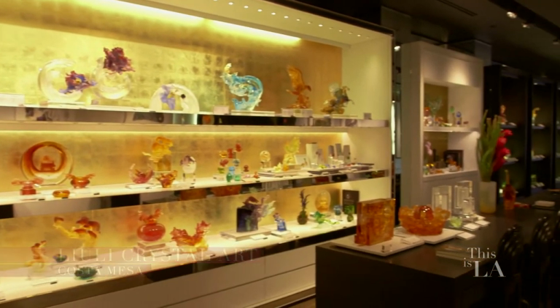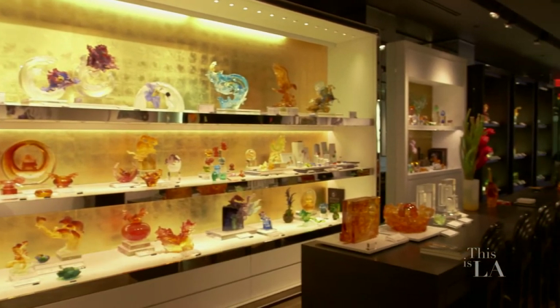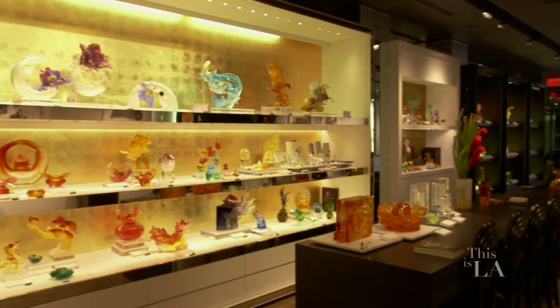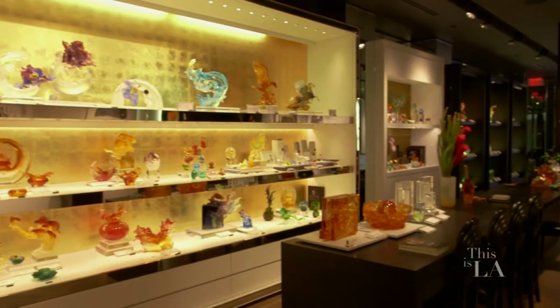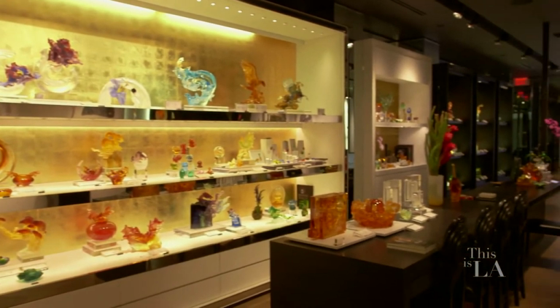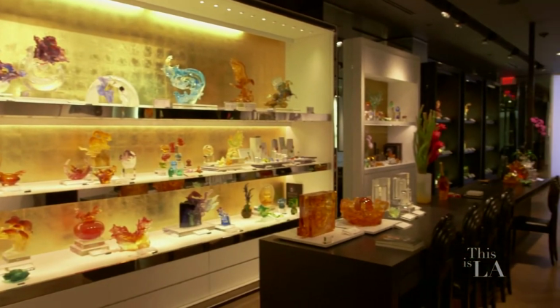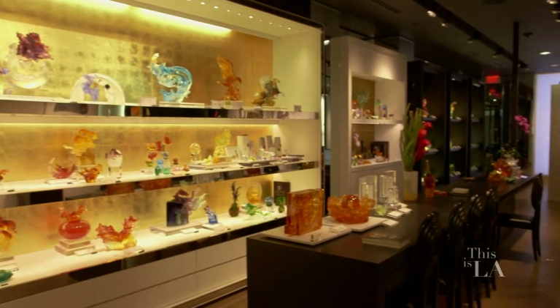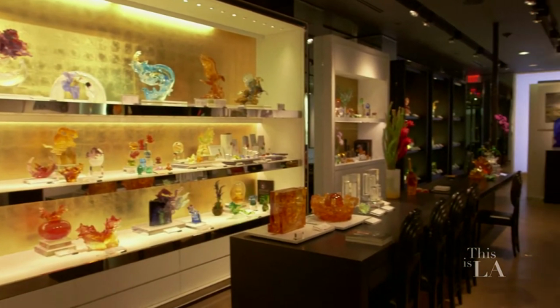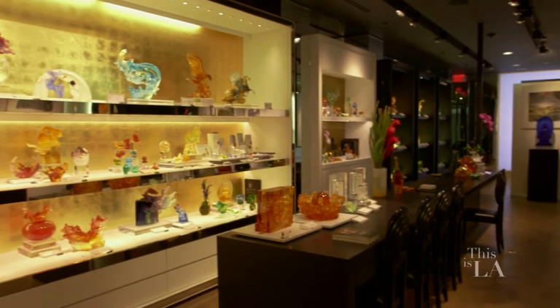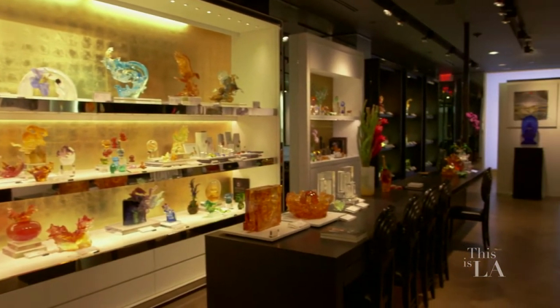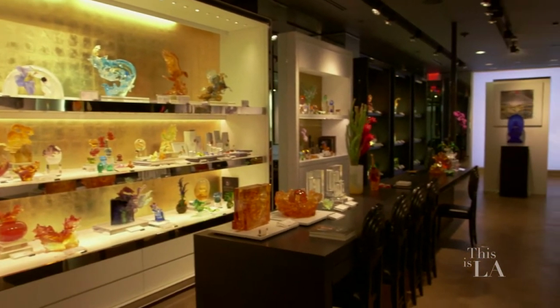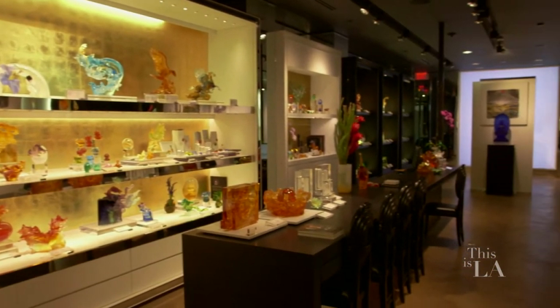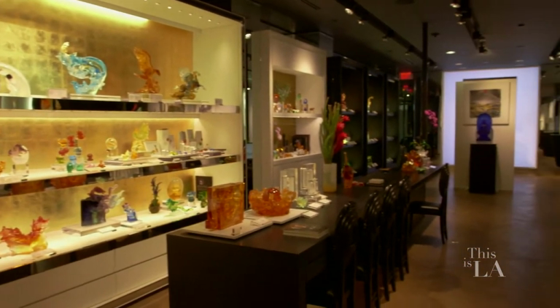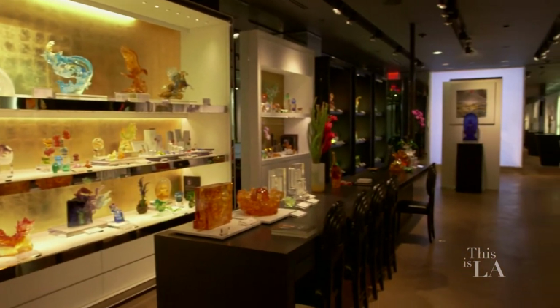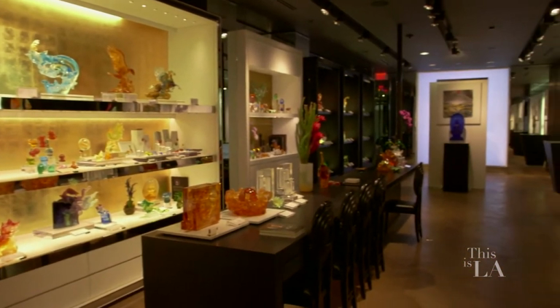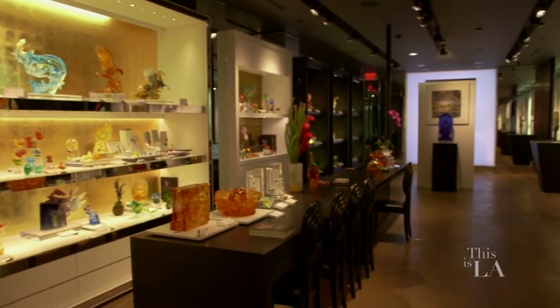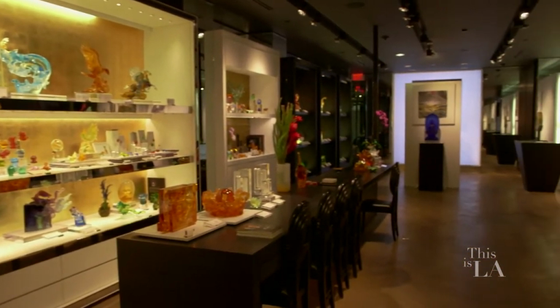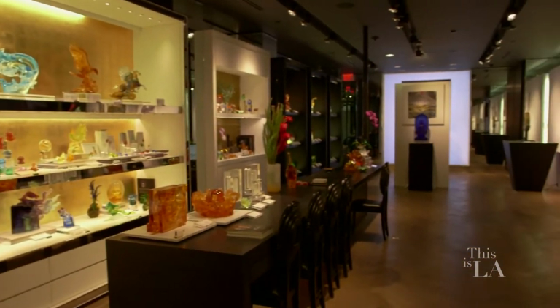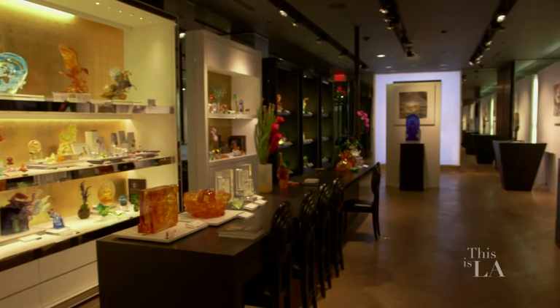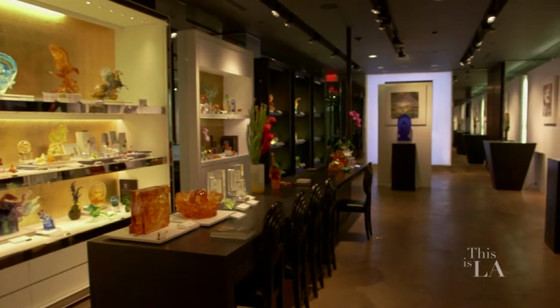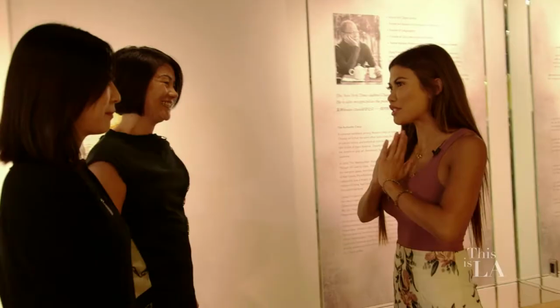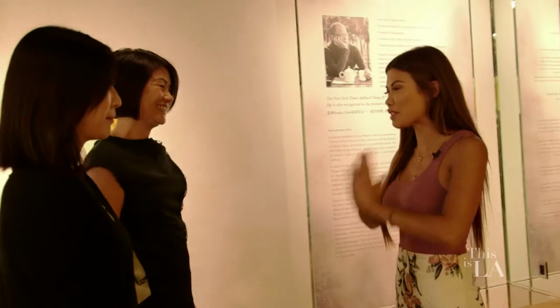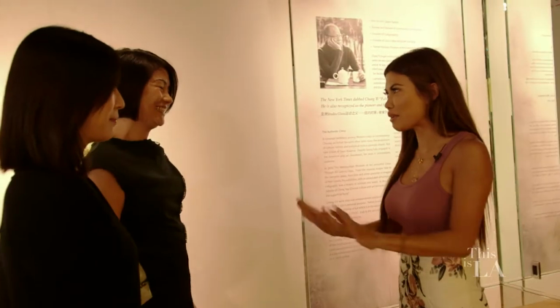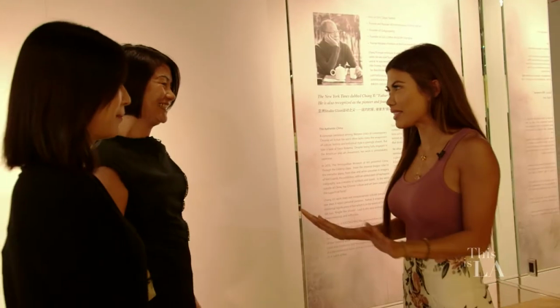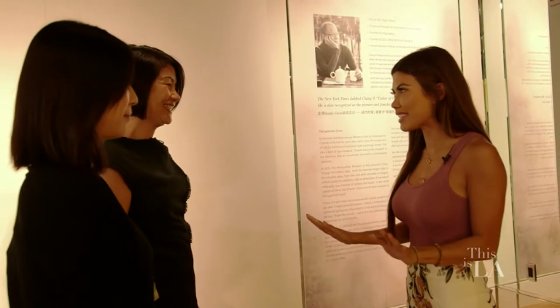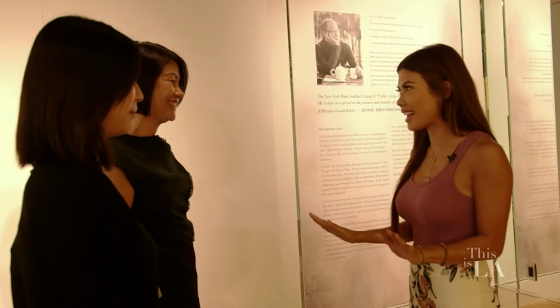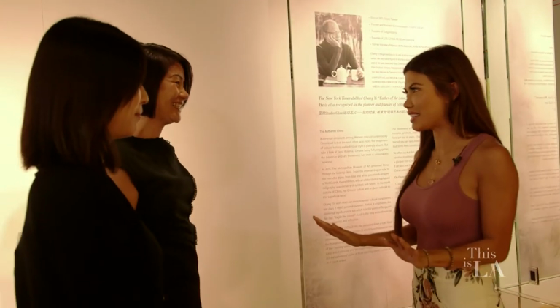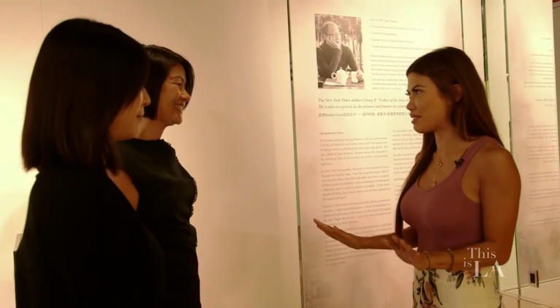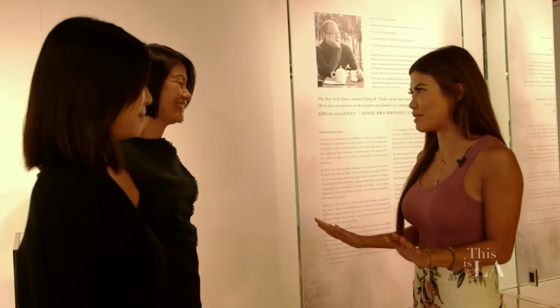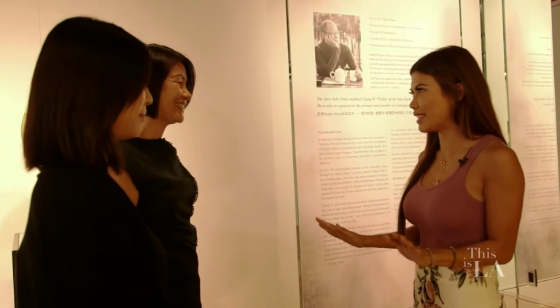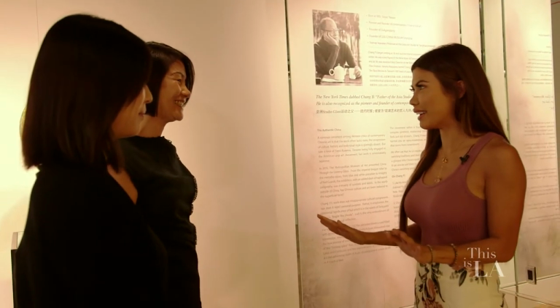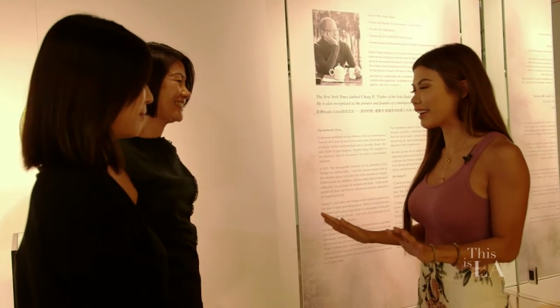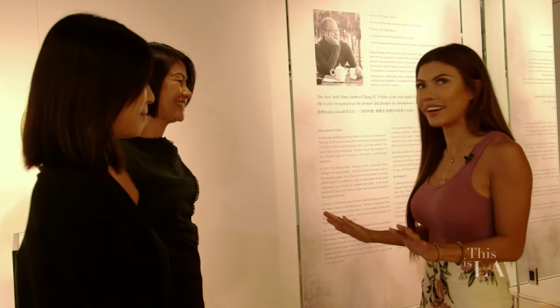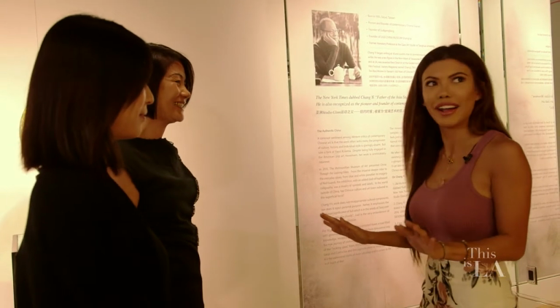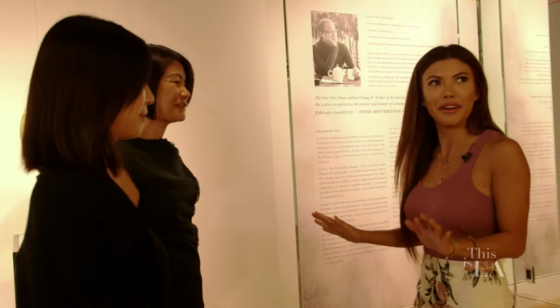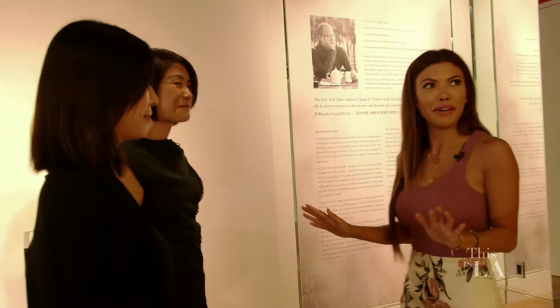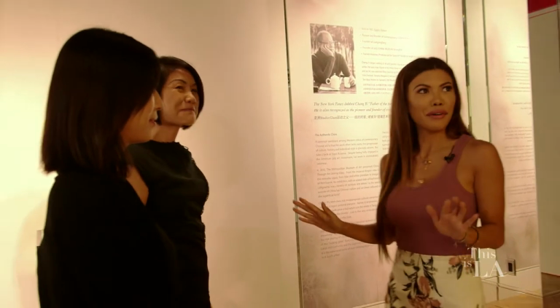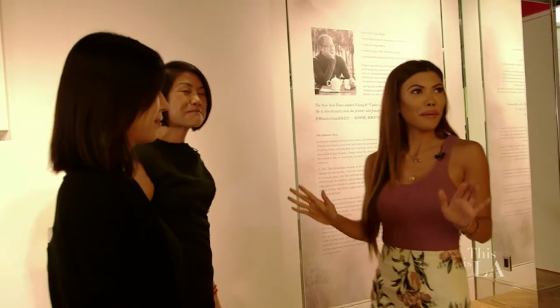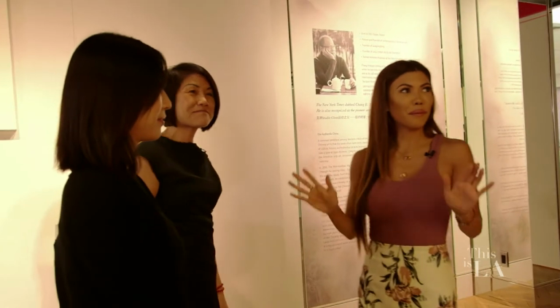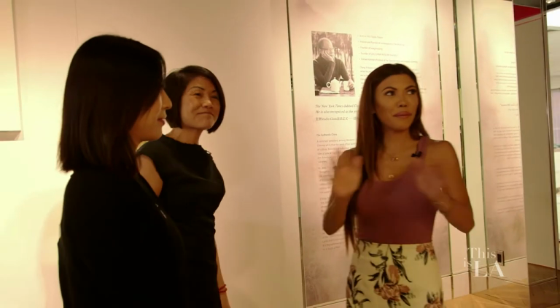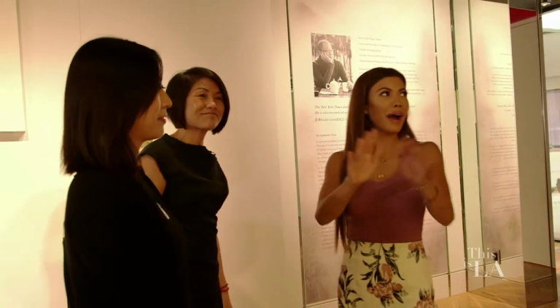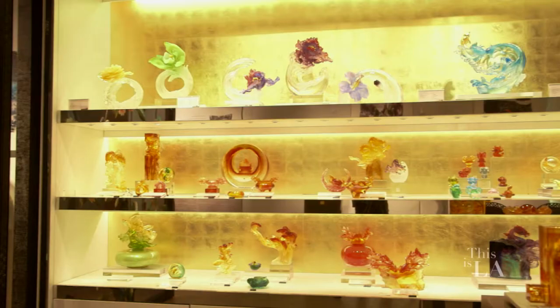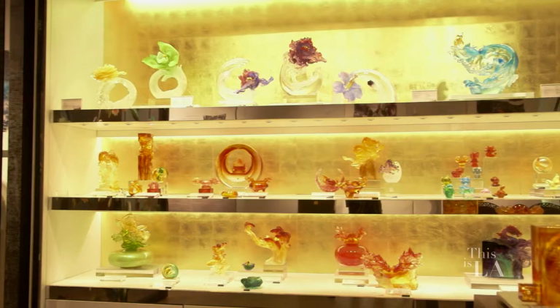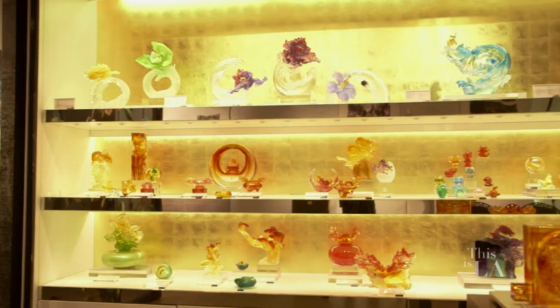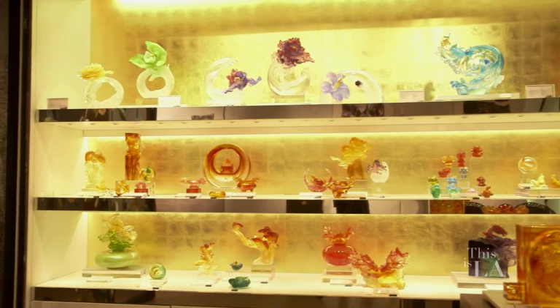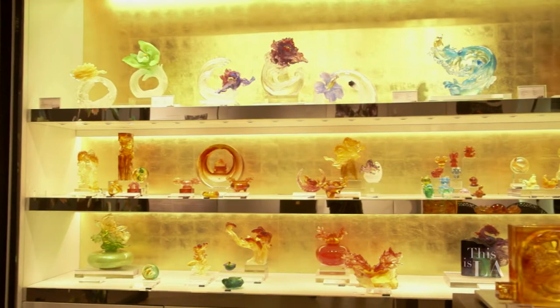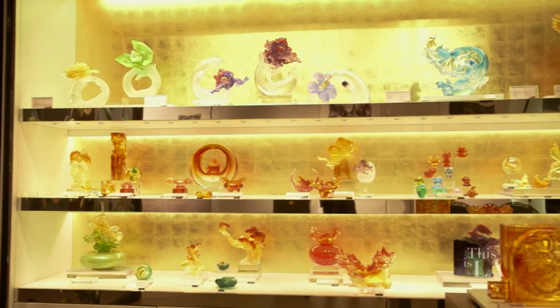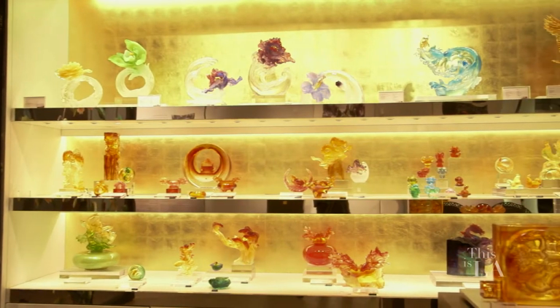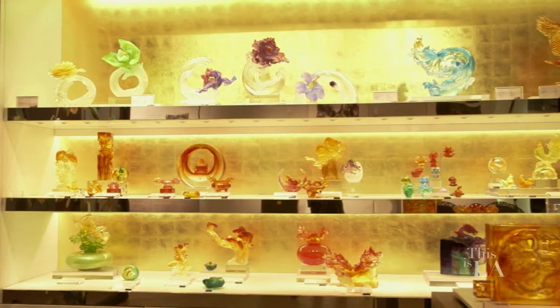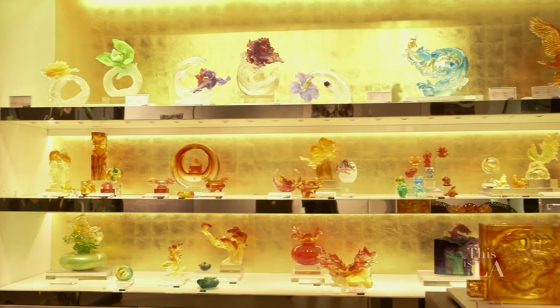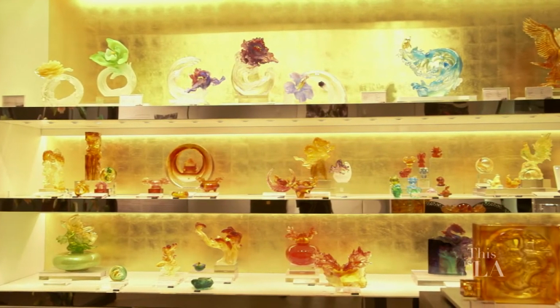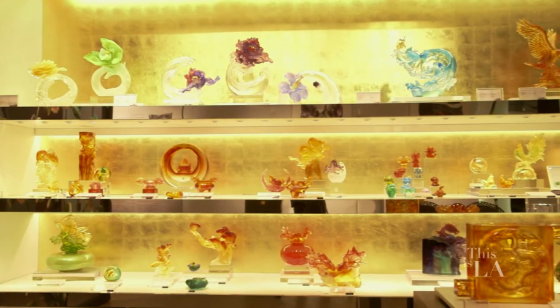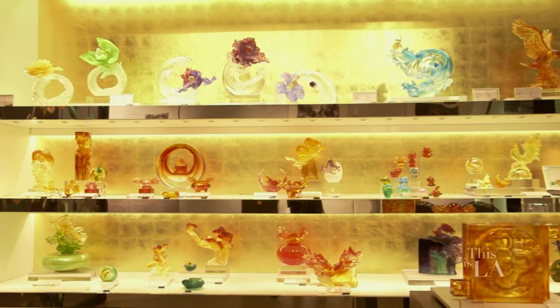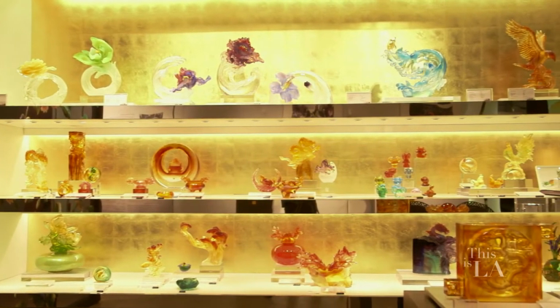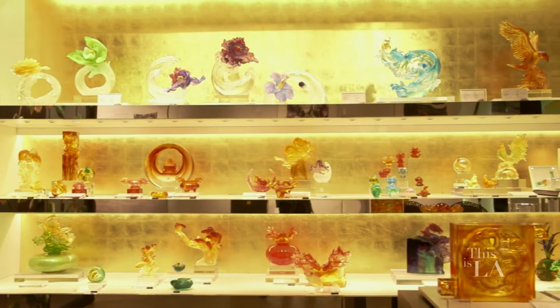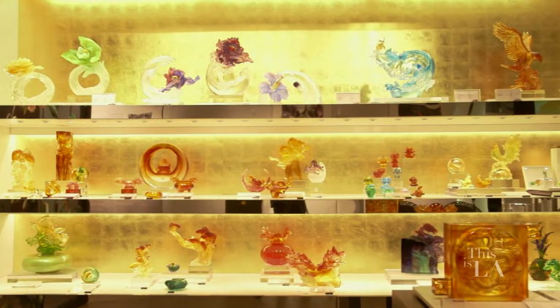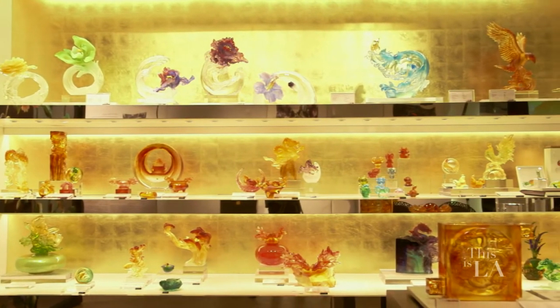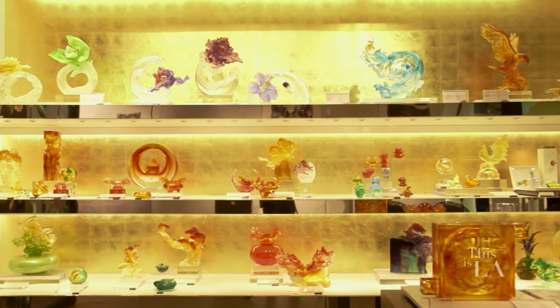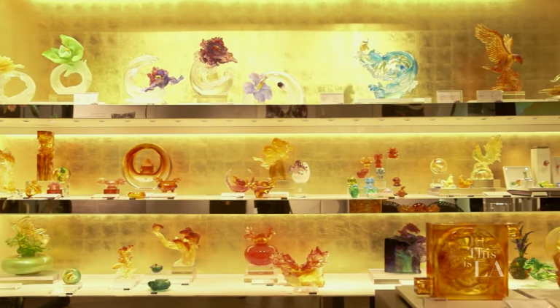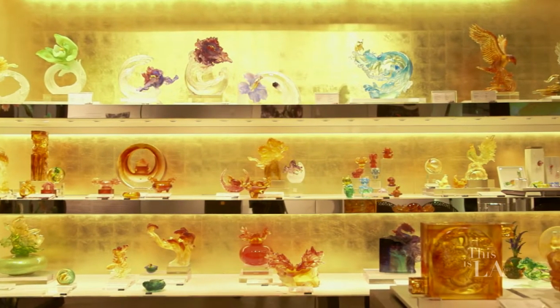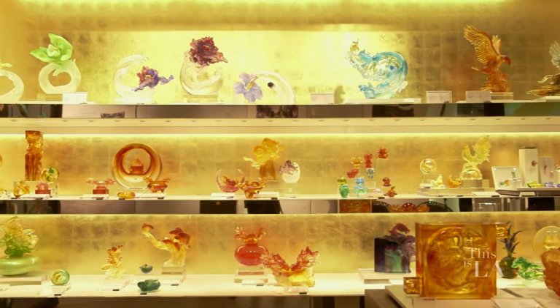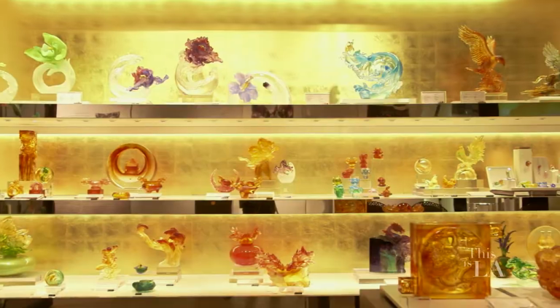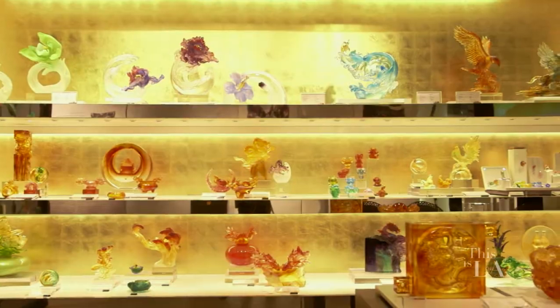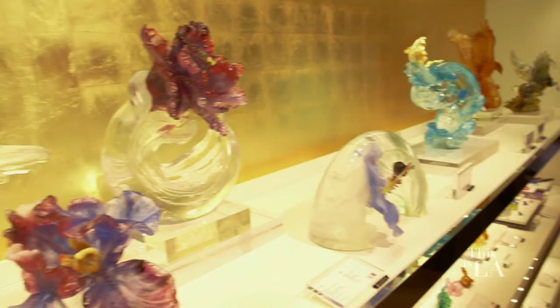Hi, Jenny and Lily. I am so excited to be here. Wow, look at all the detail of this art.